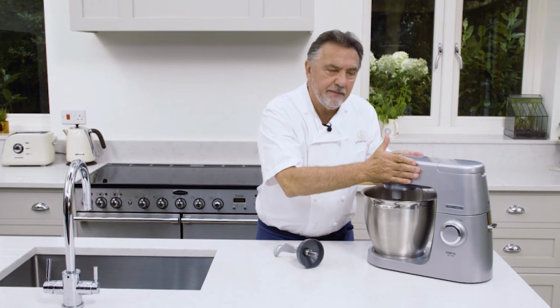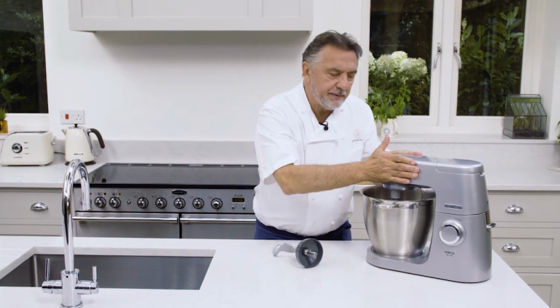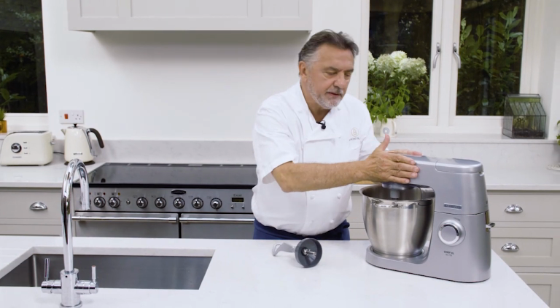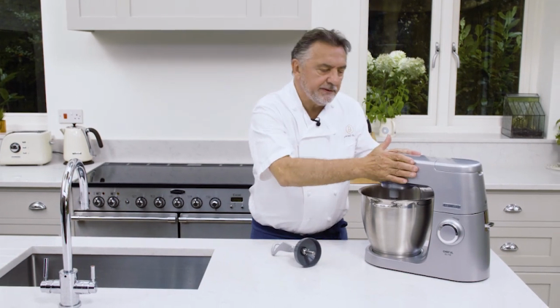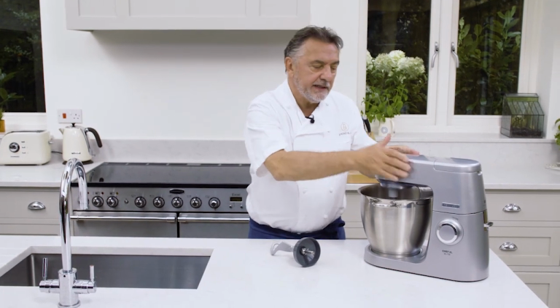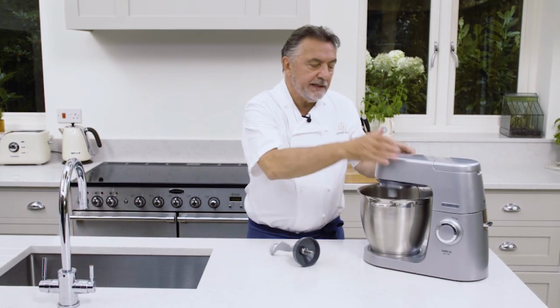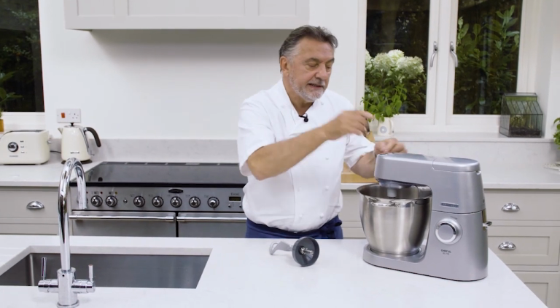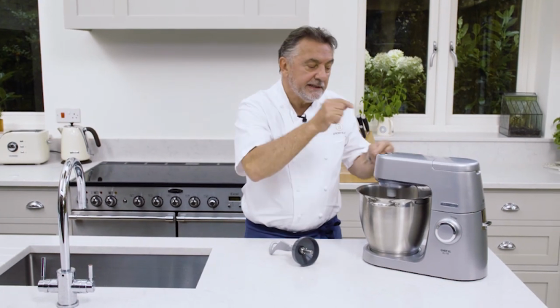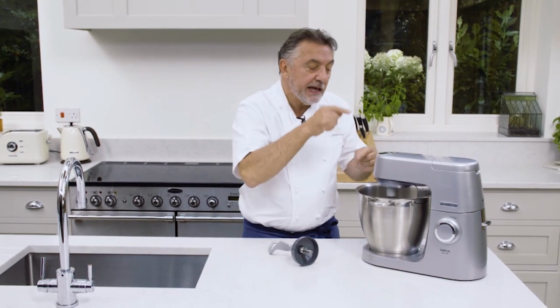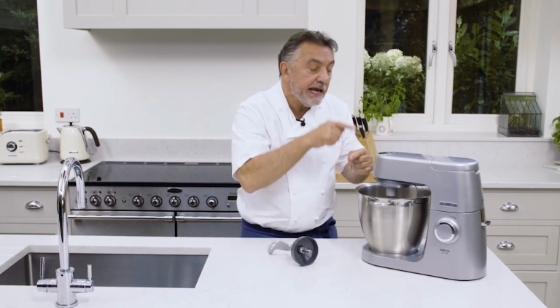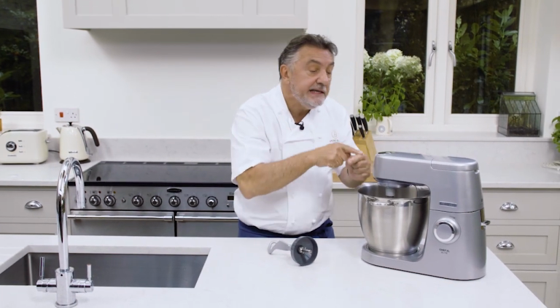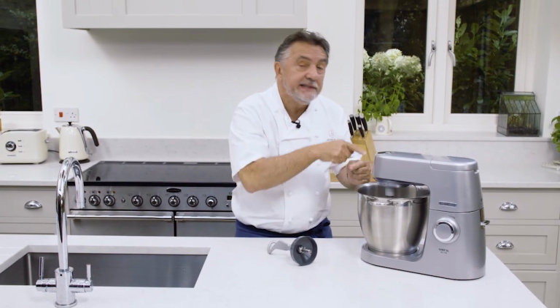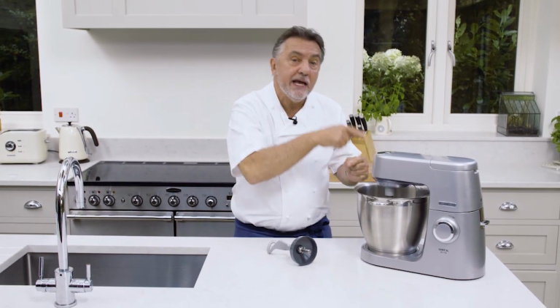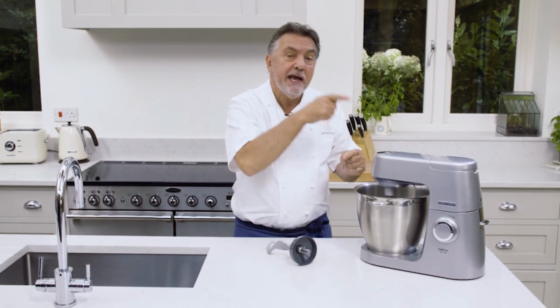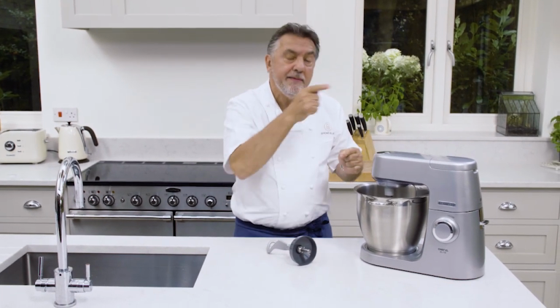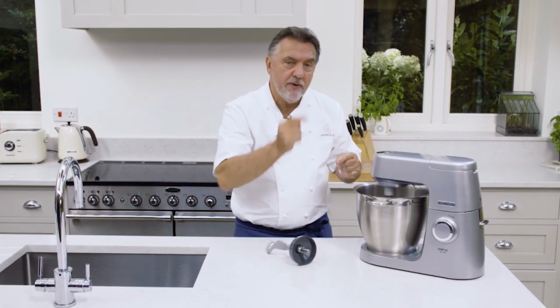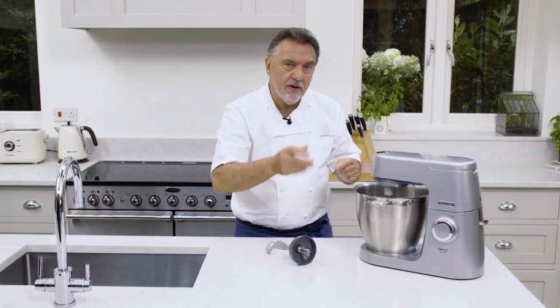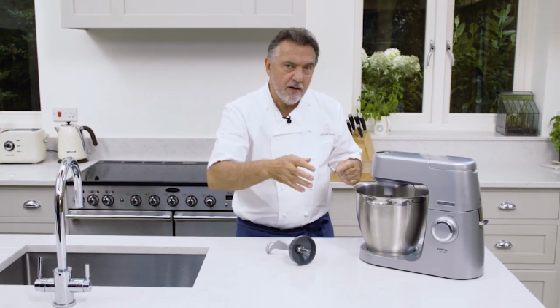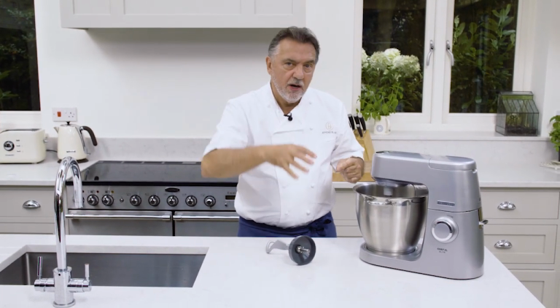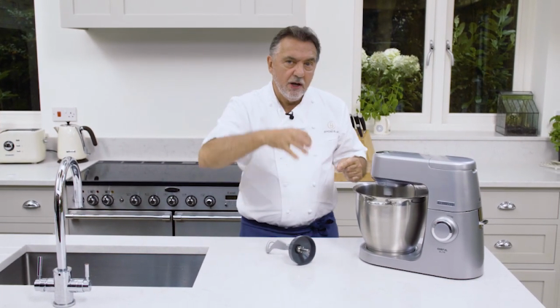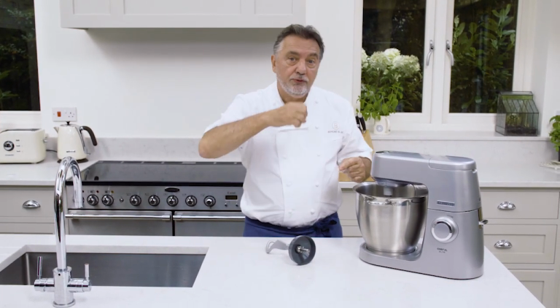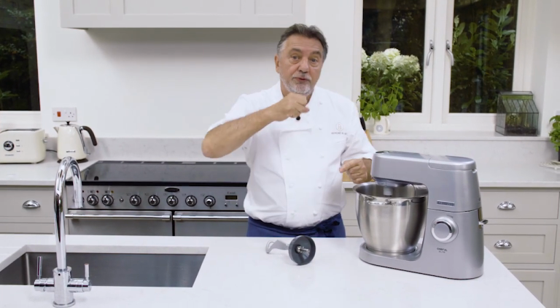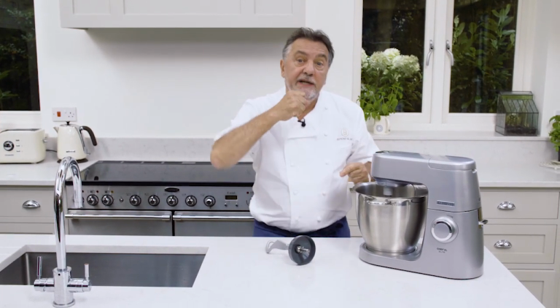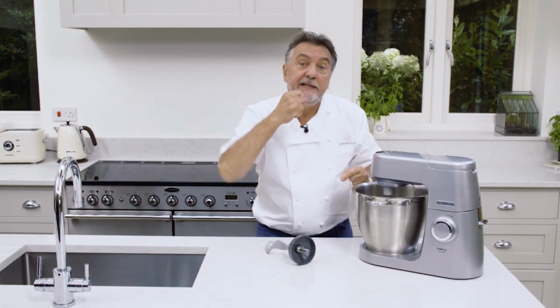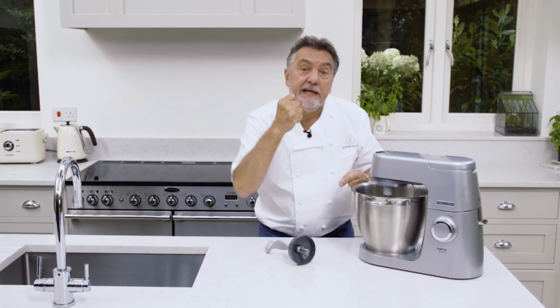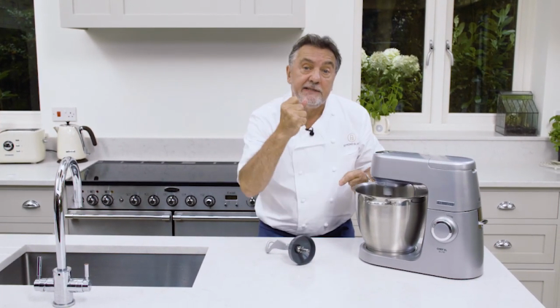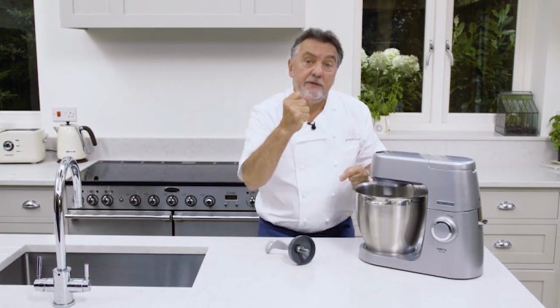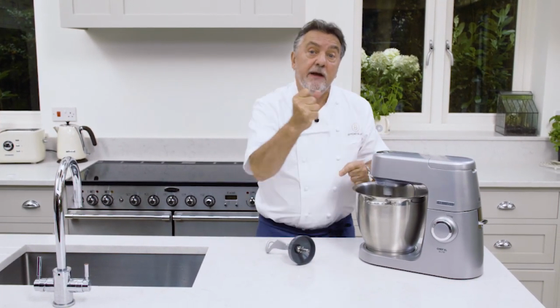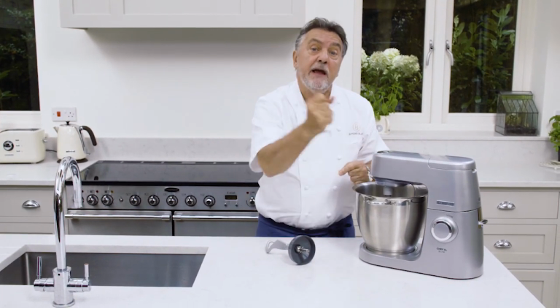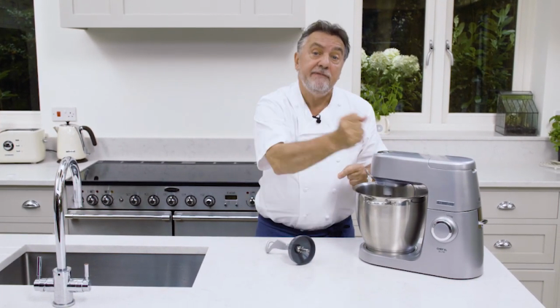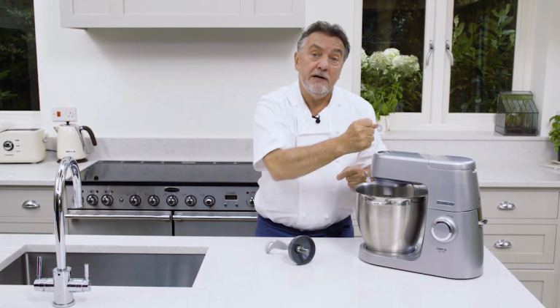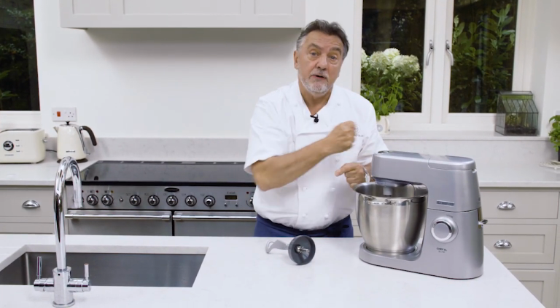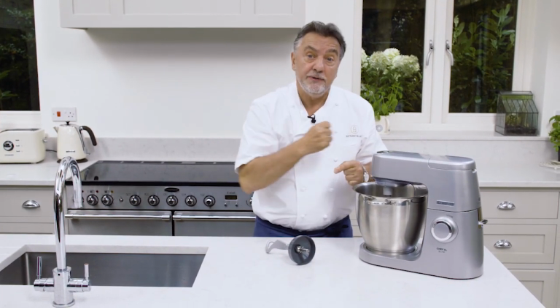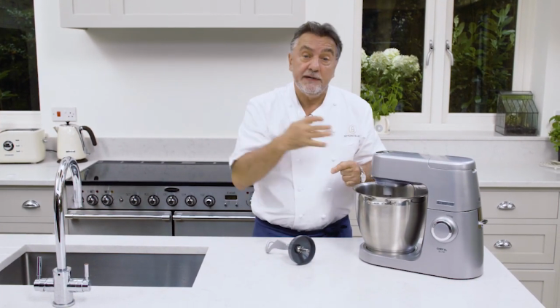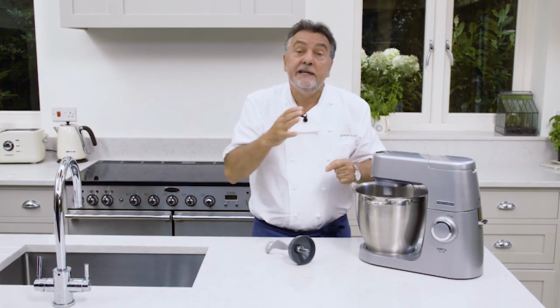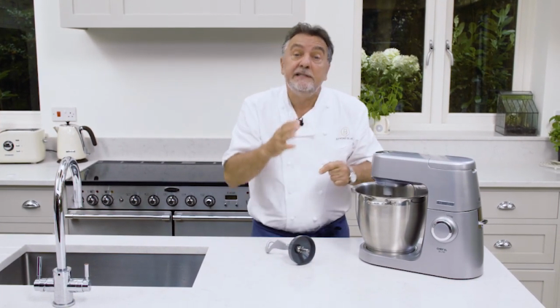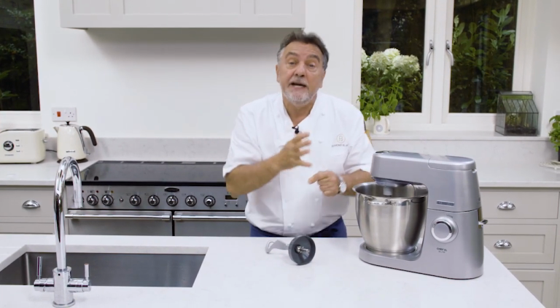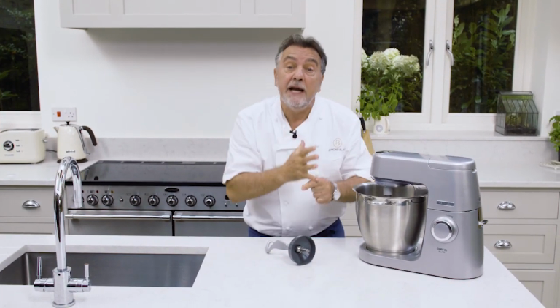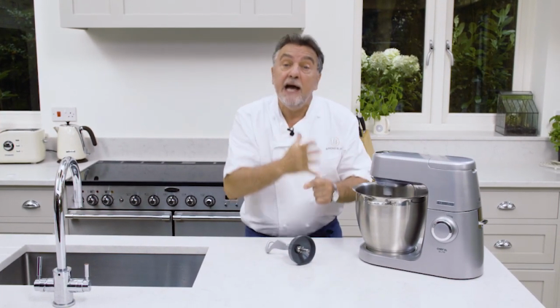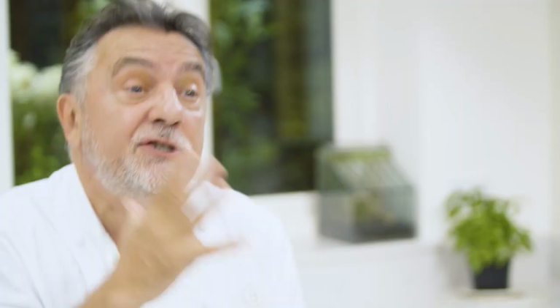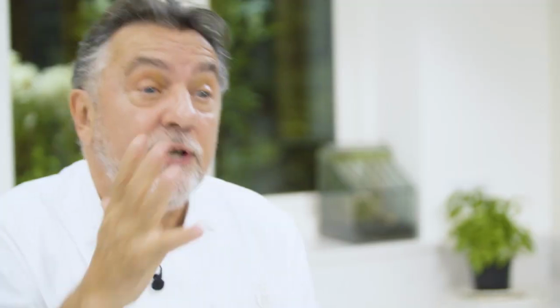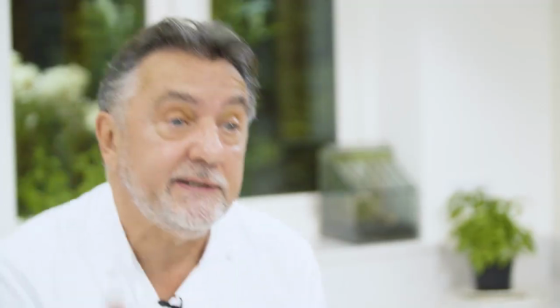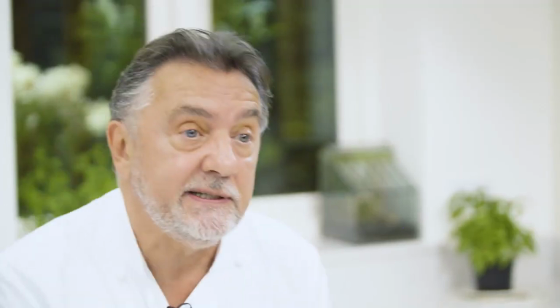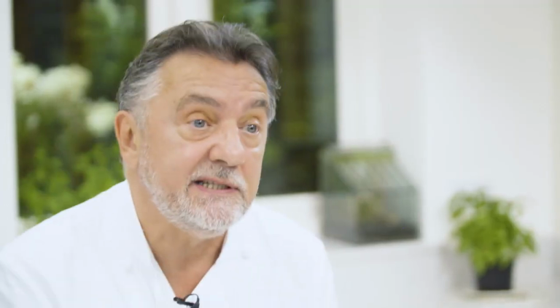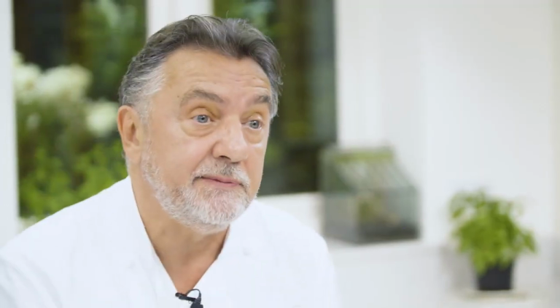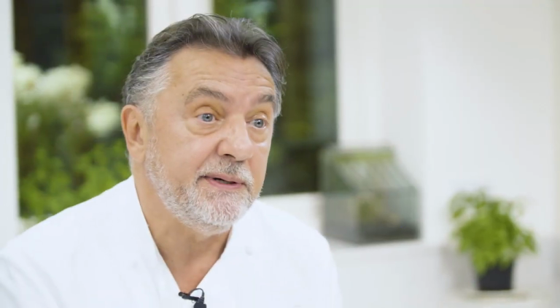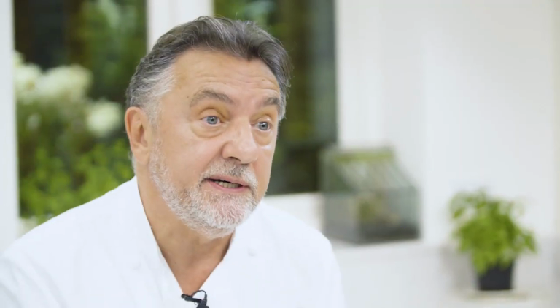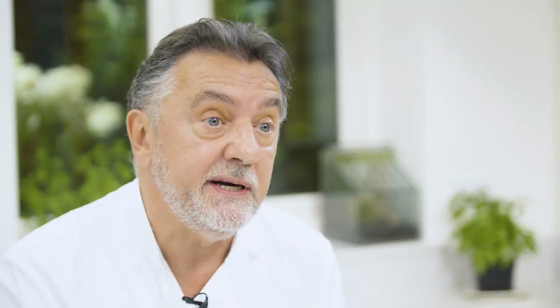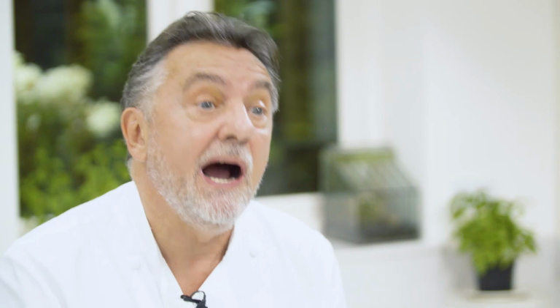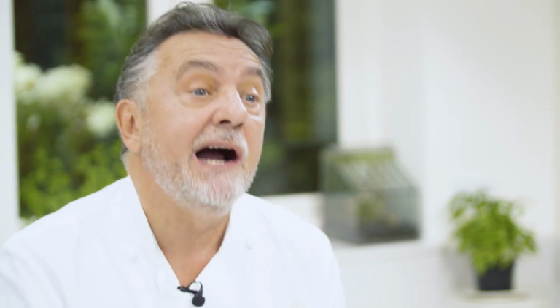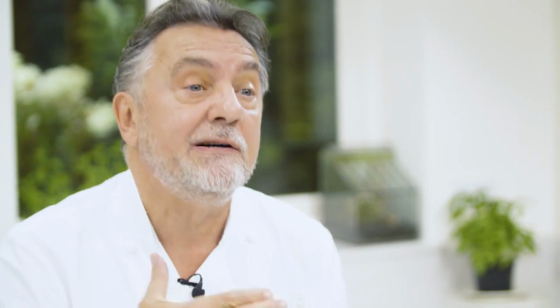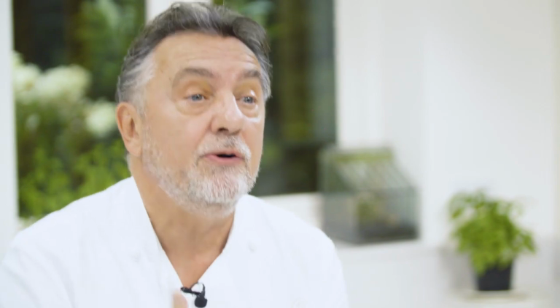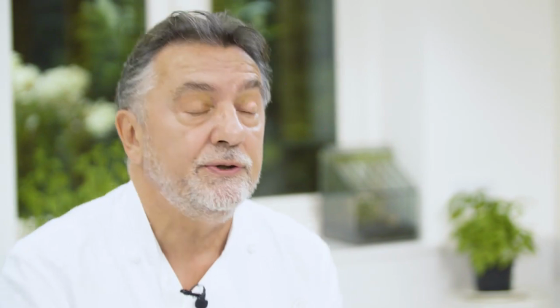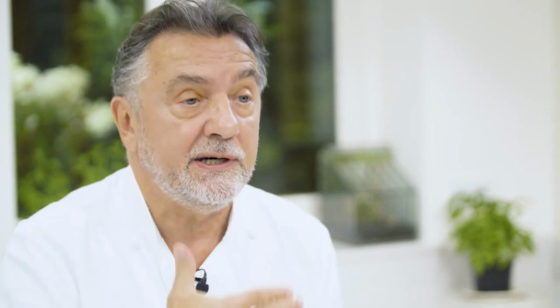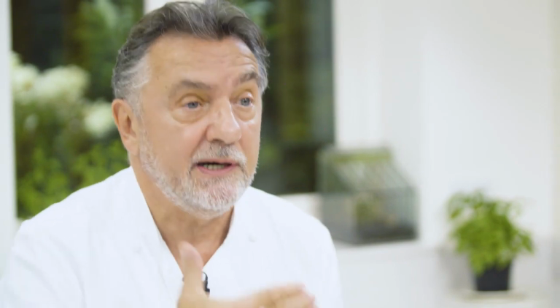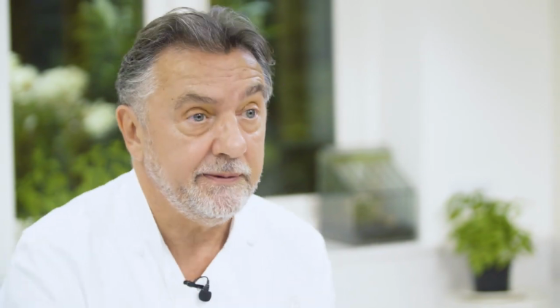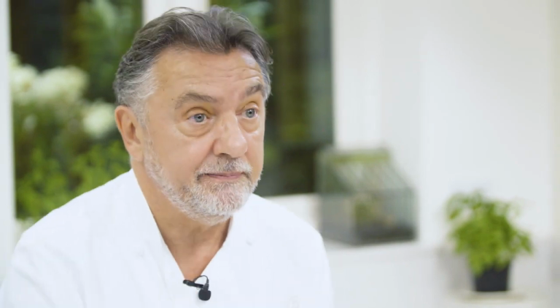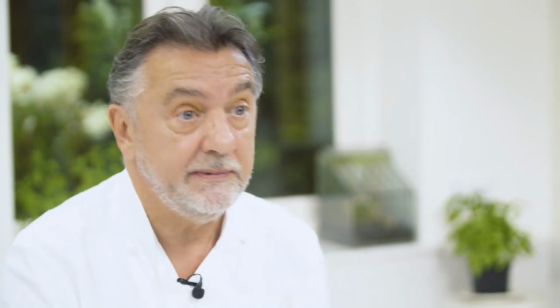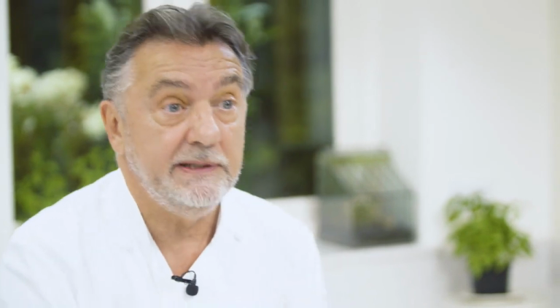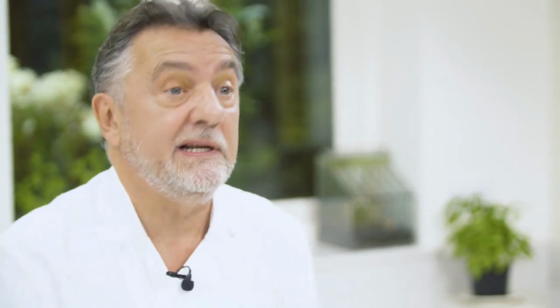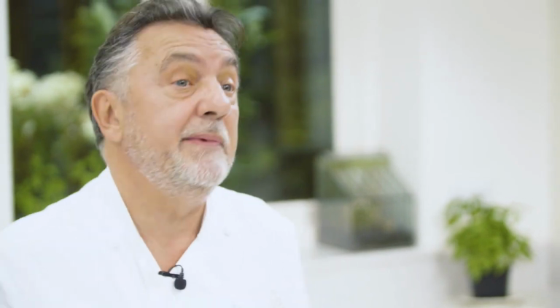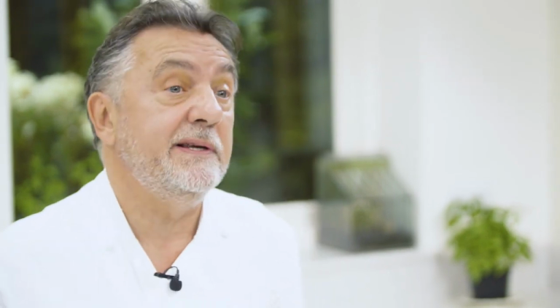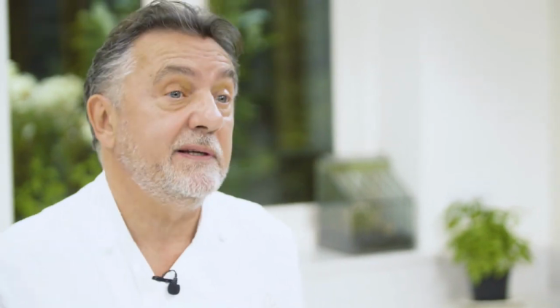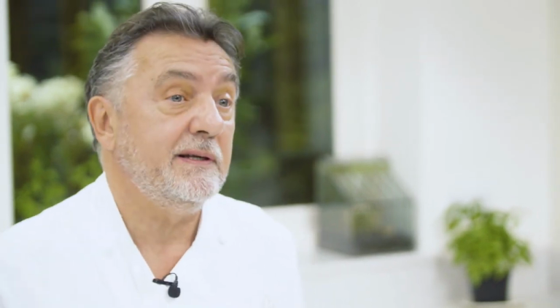The Chef Elite is also very, very clever because it is able to detect the heavy load and it can adjust its speed accordingly. It's amazing.